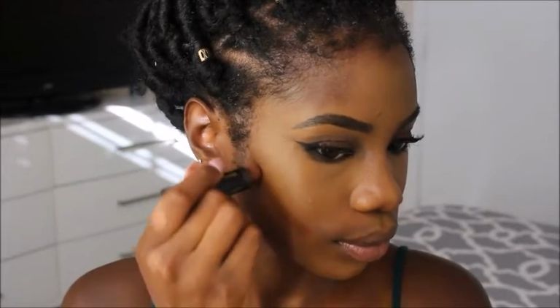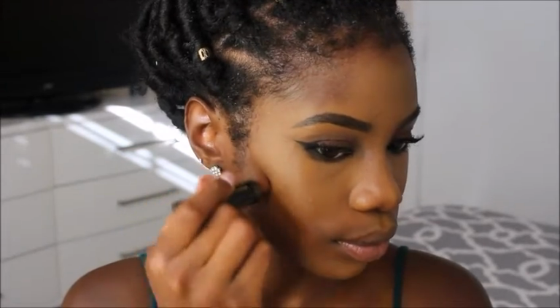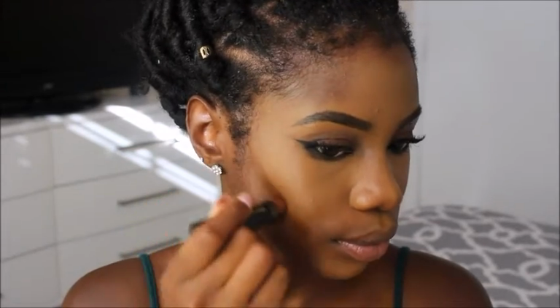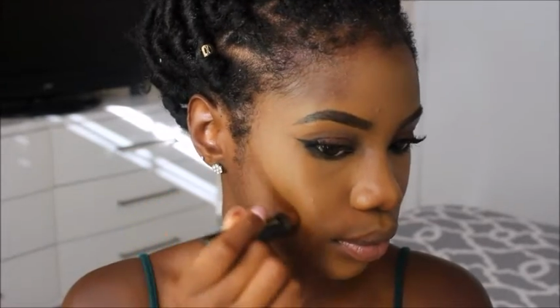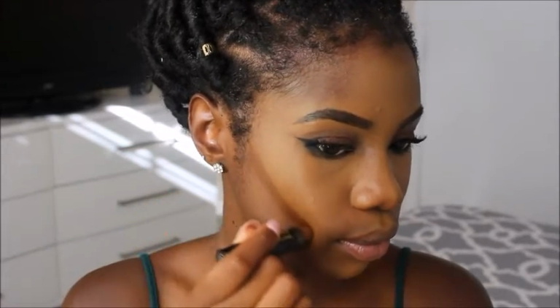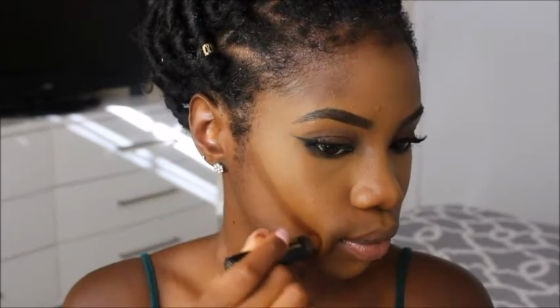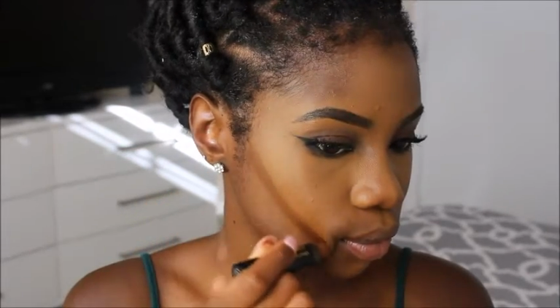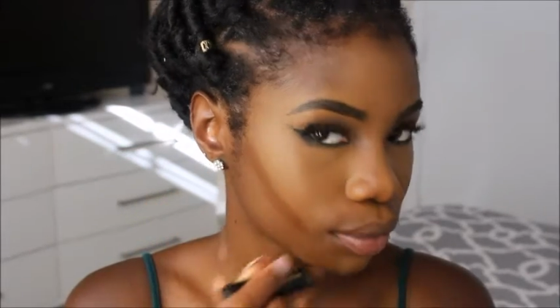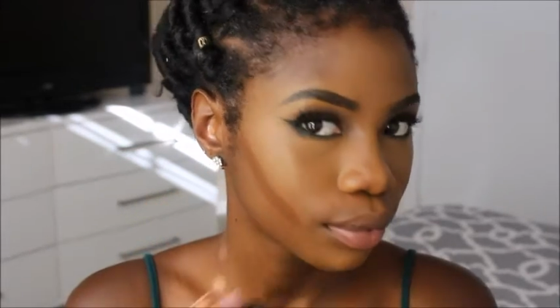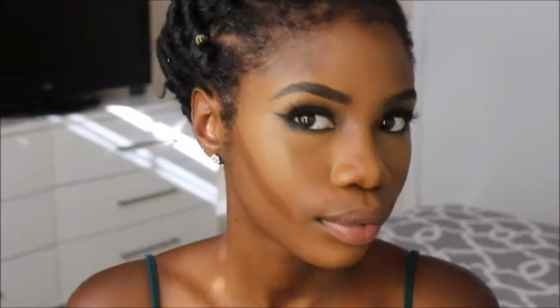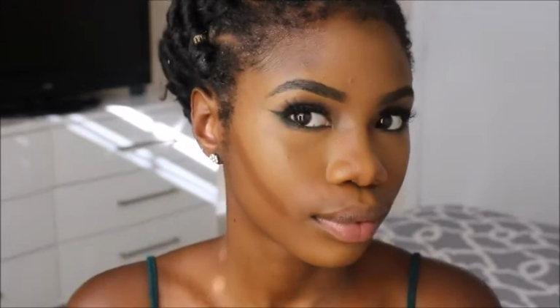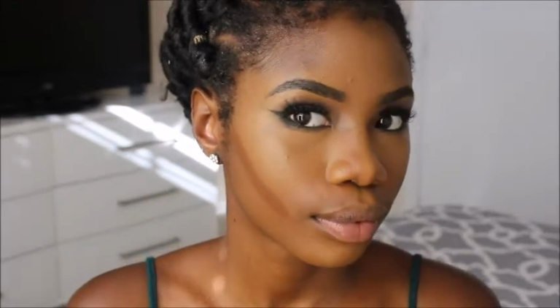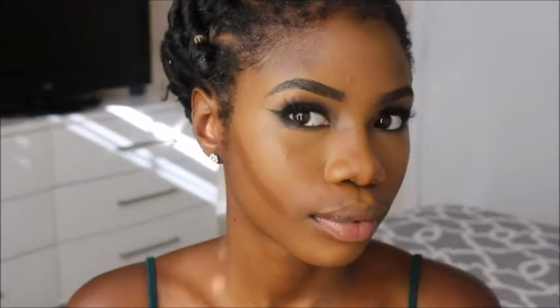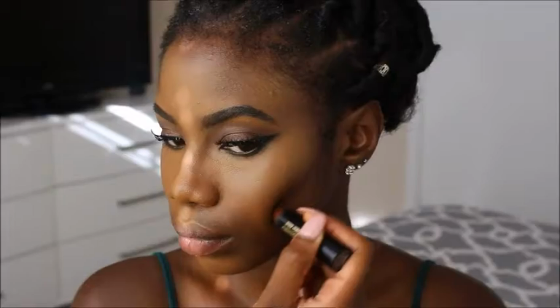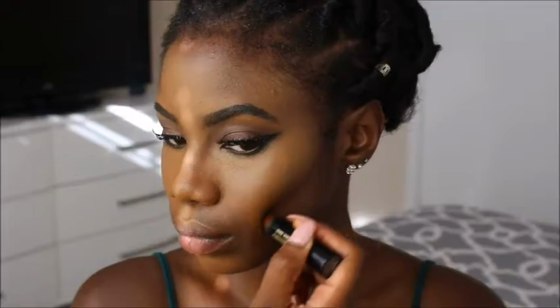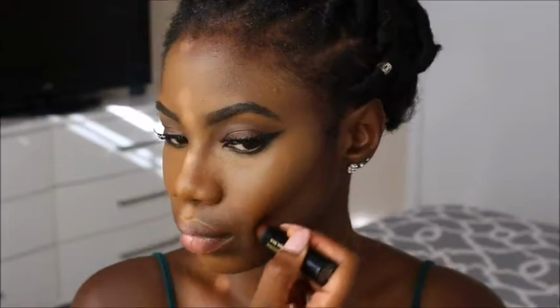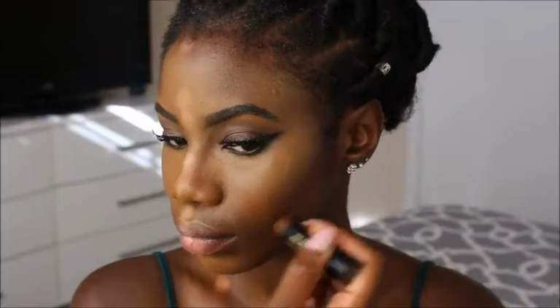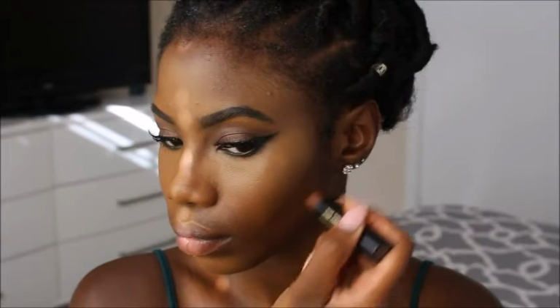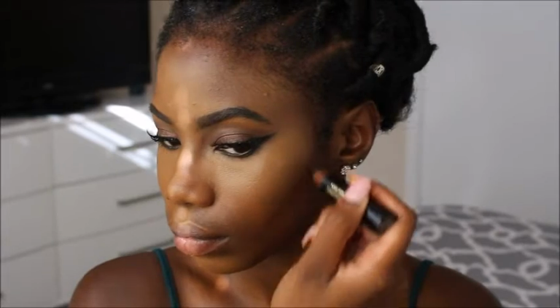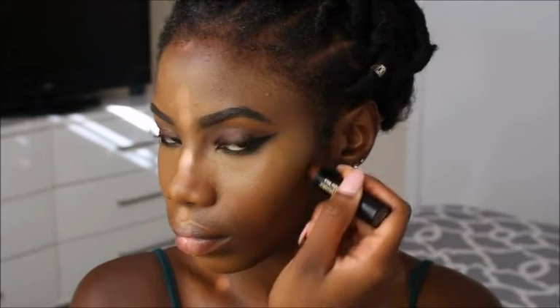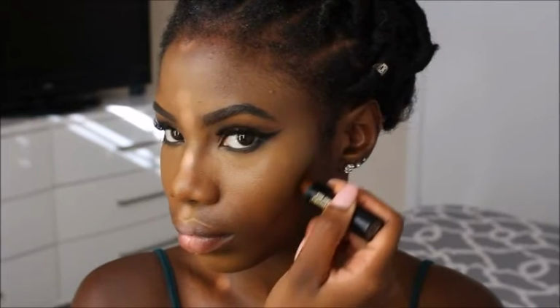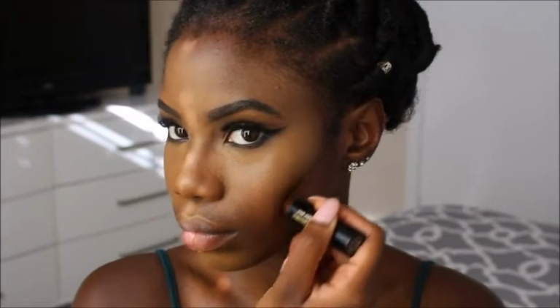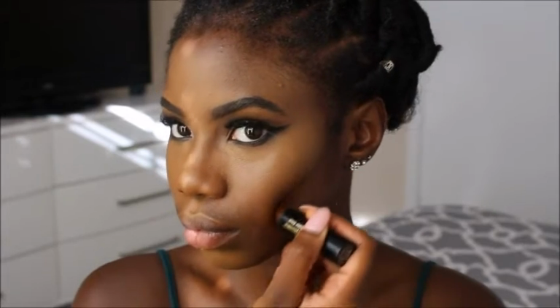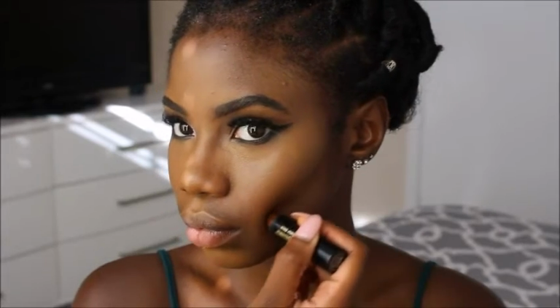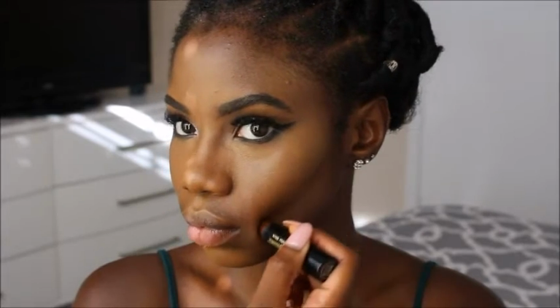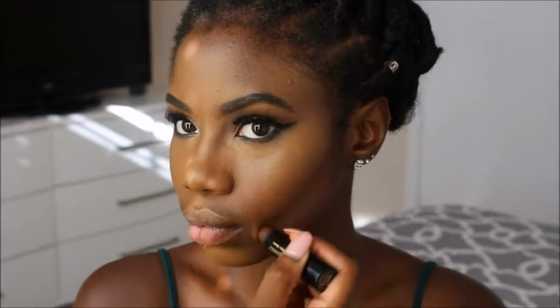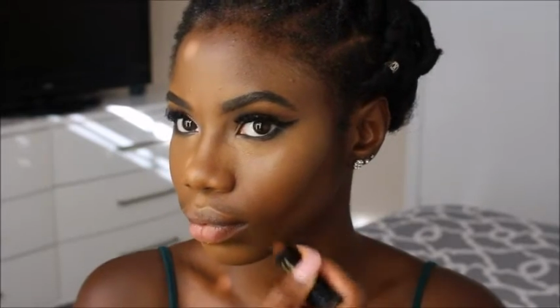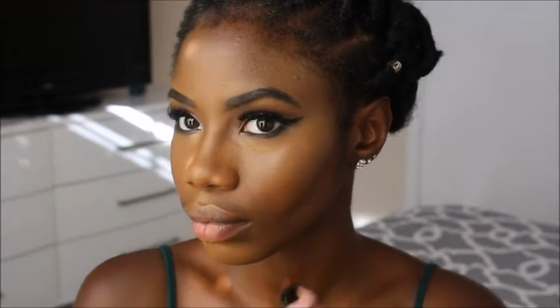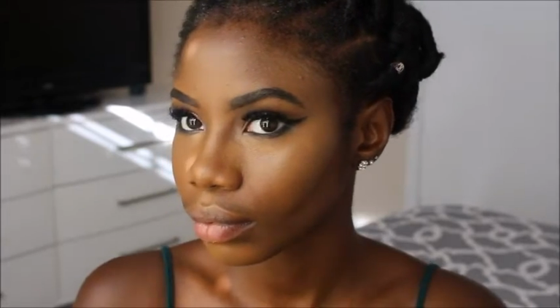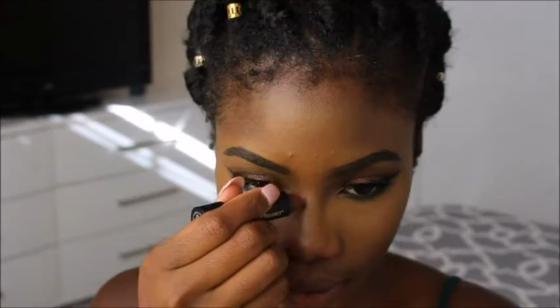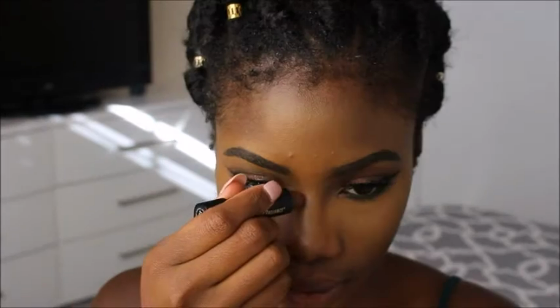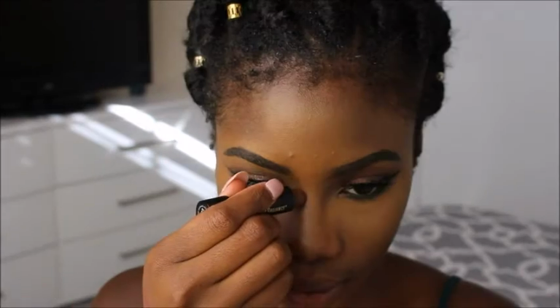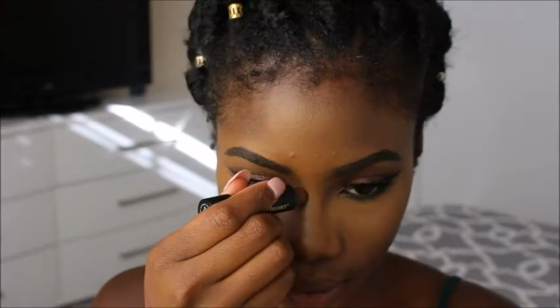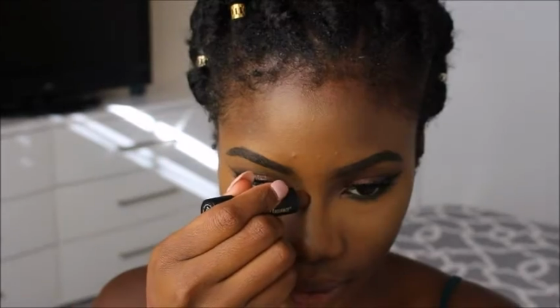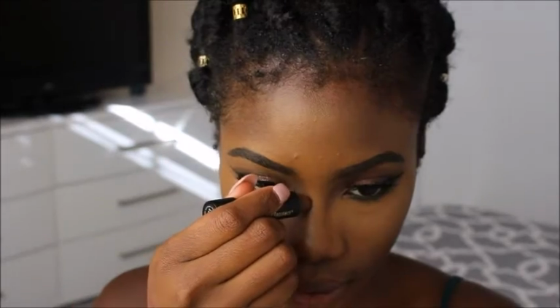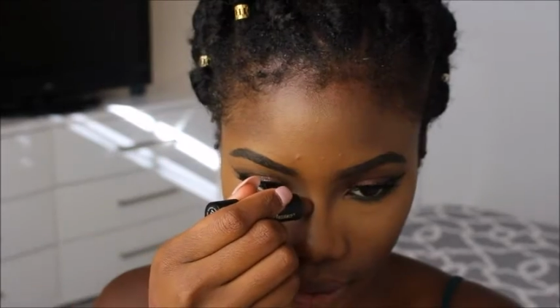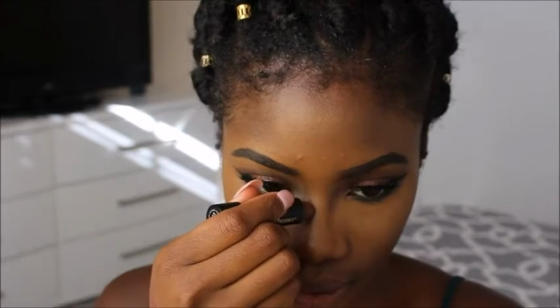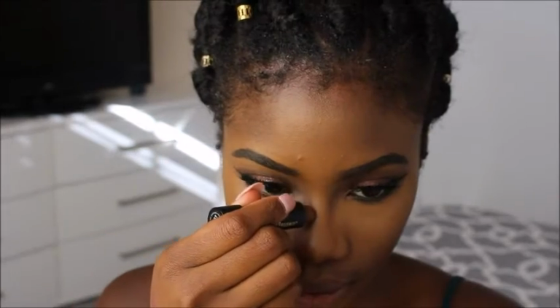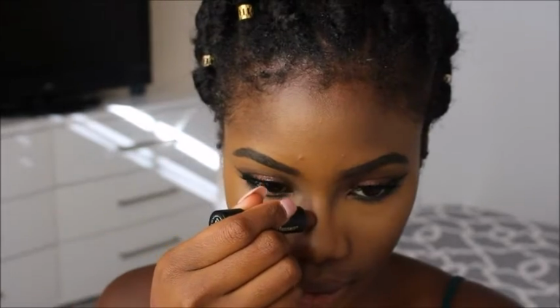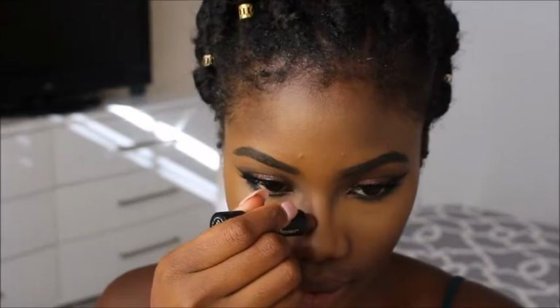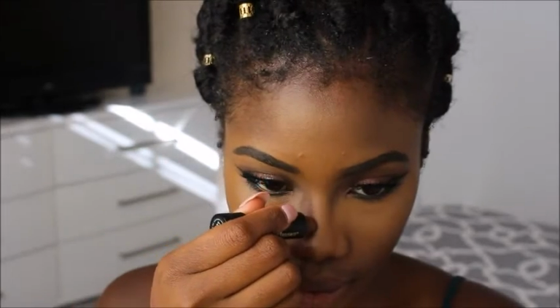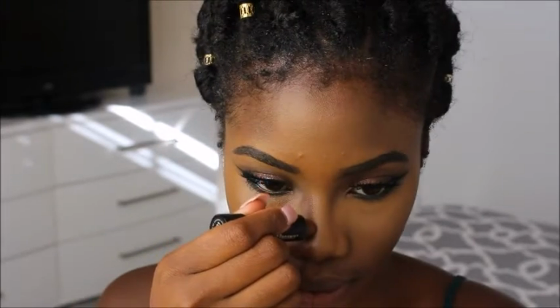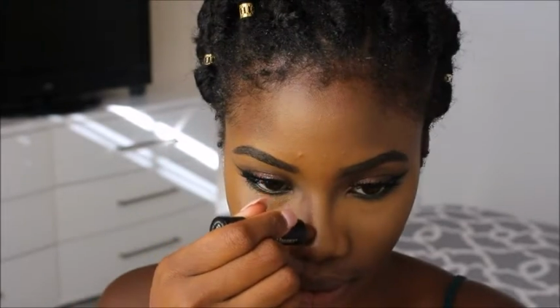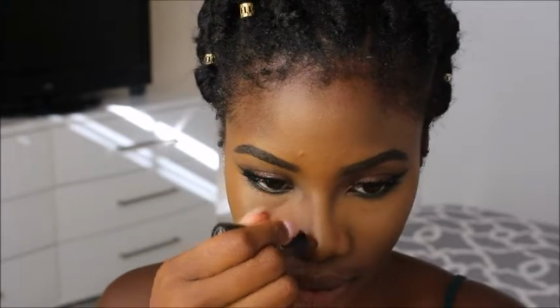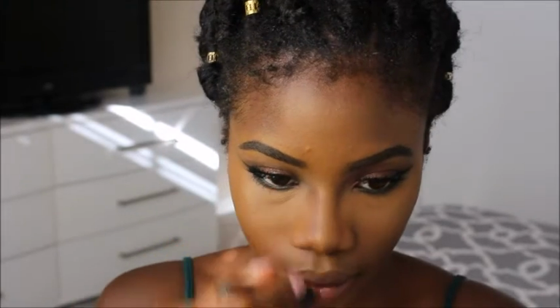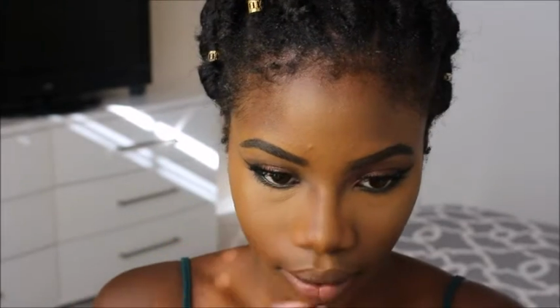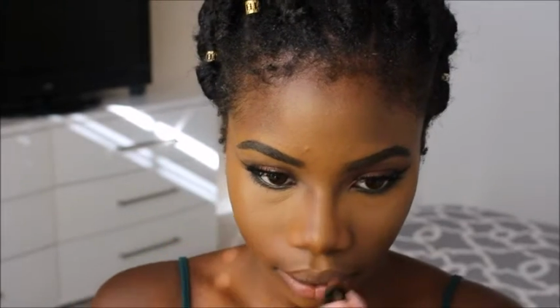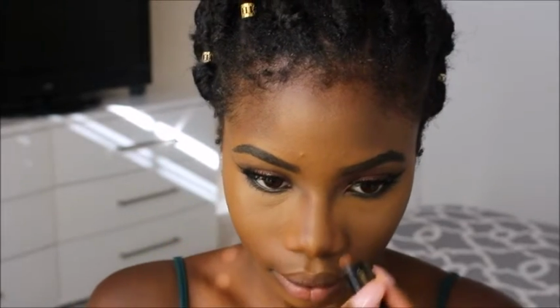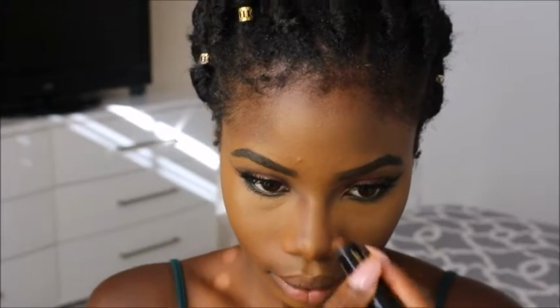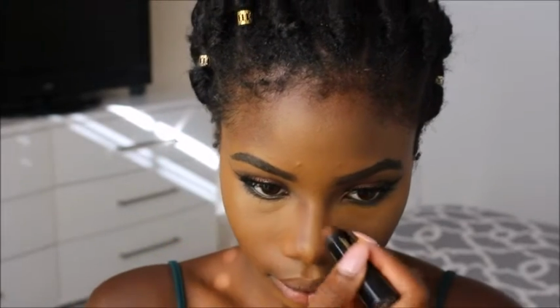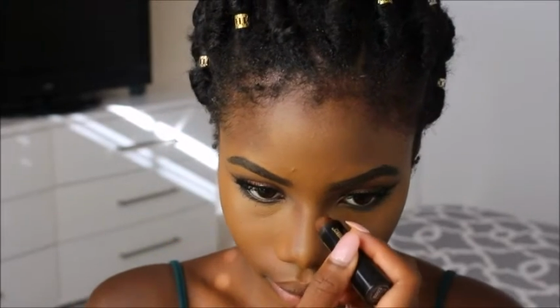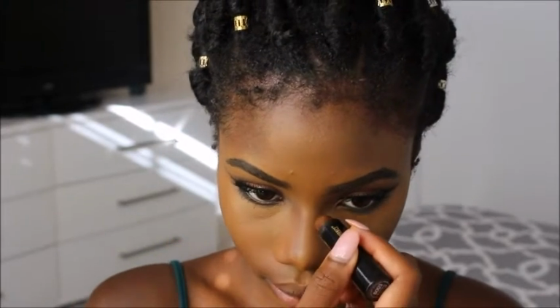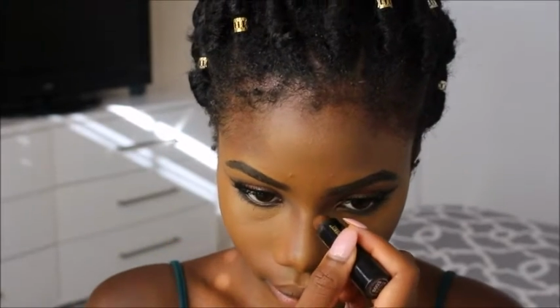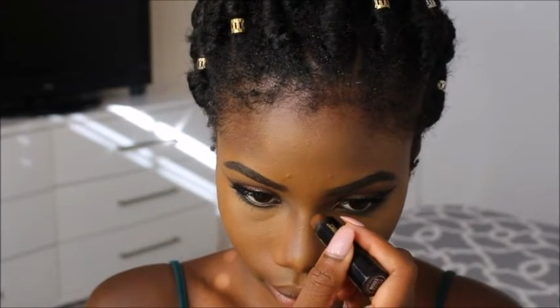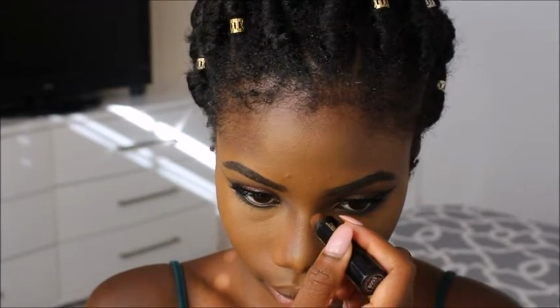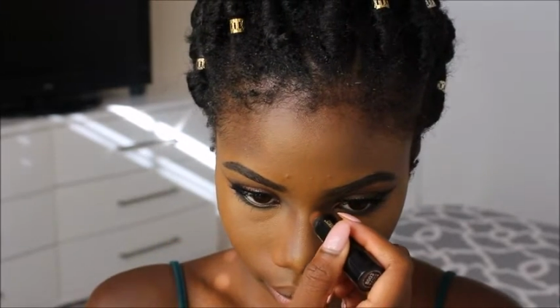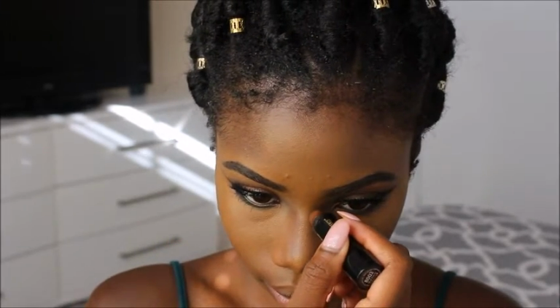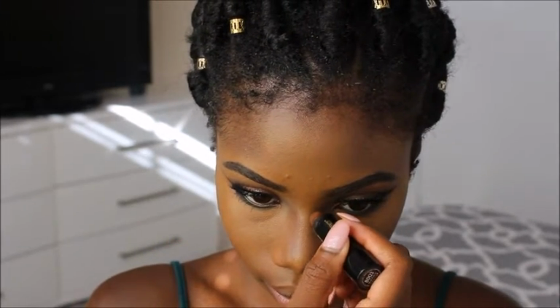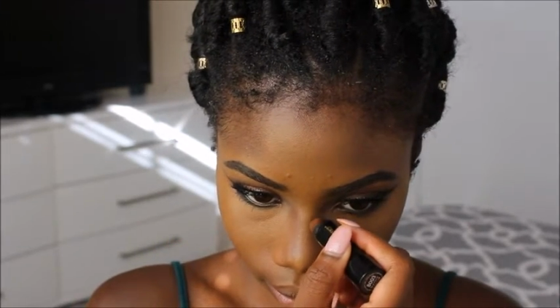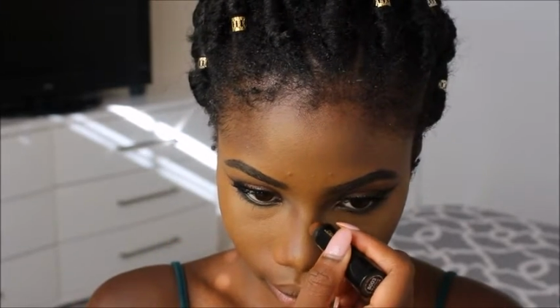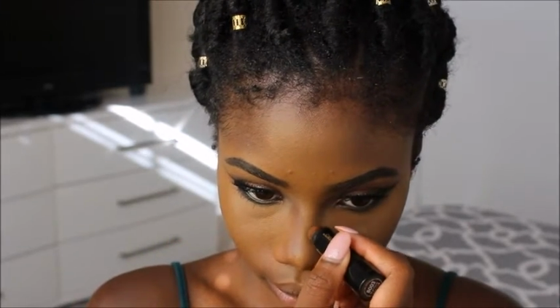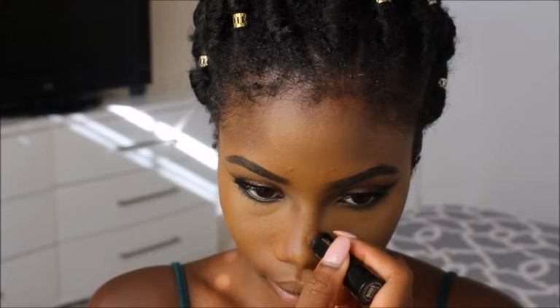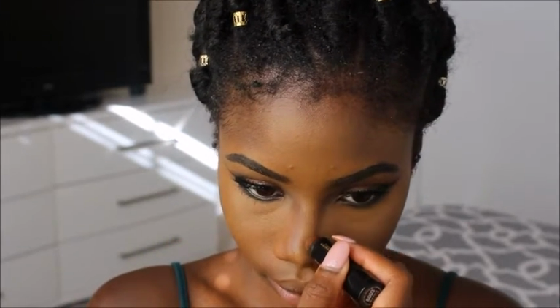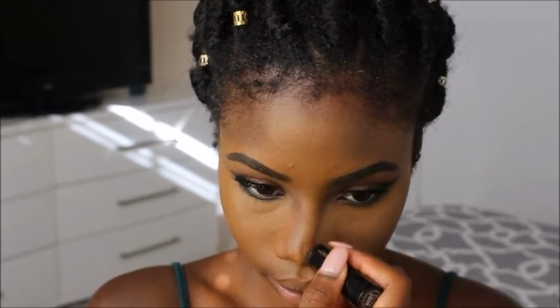So for contour I'll be using the Black Radiance Concealer Stick, and this is just in the color dark.